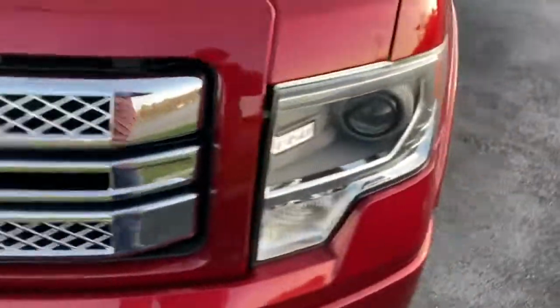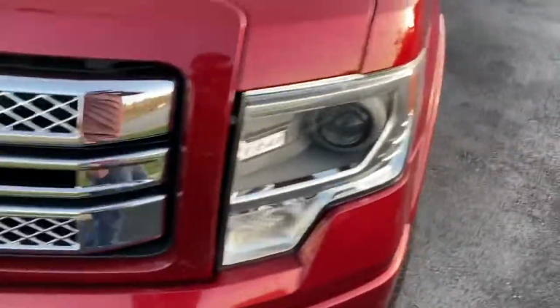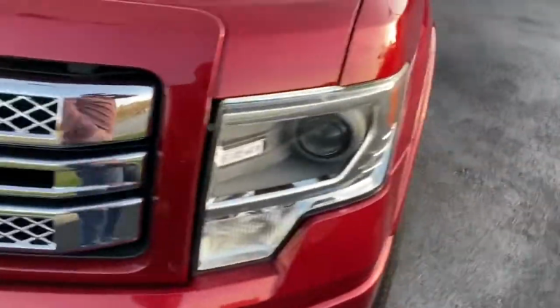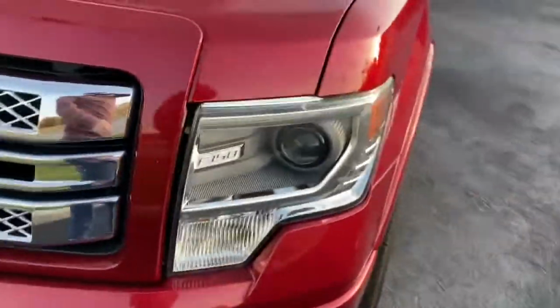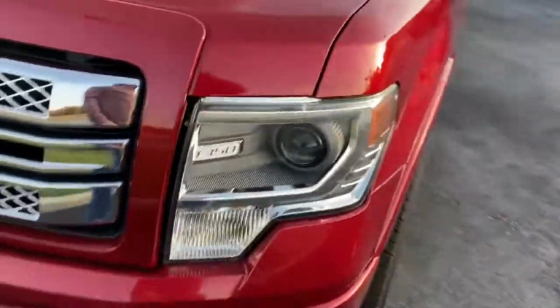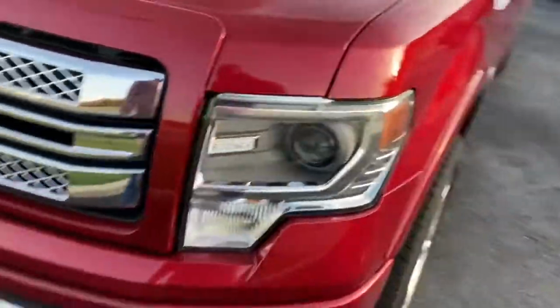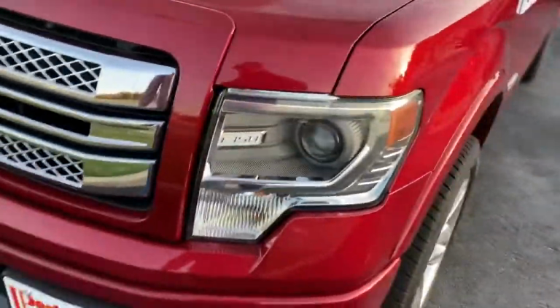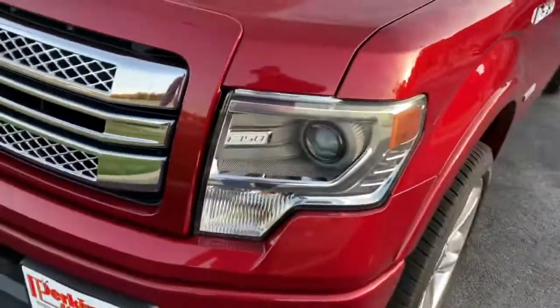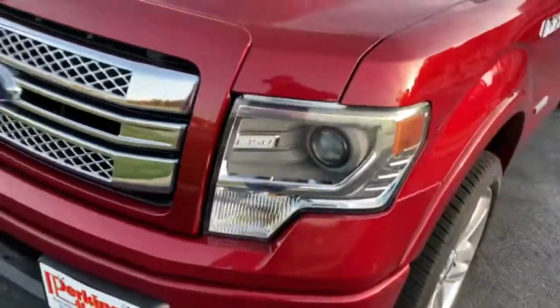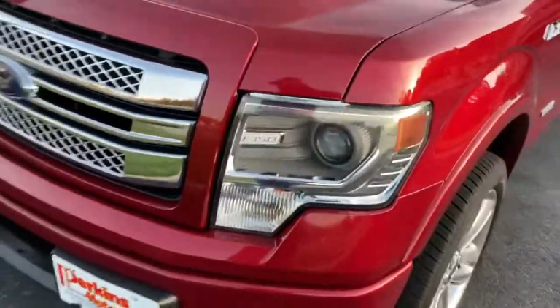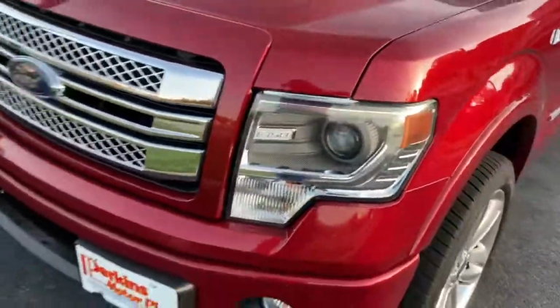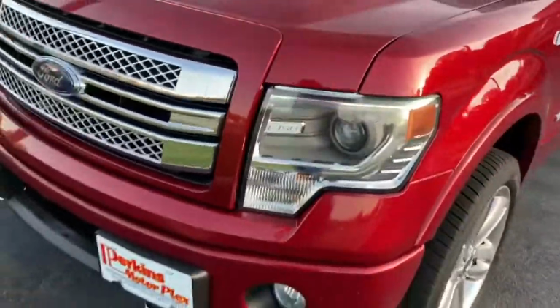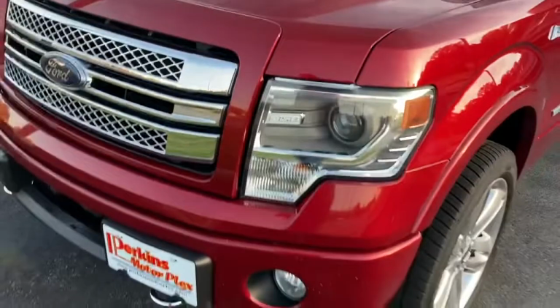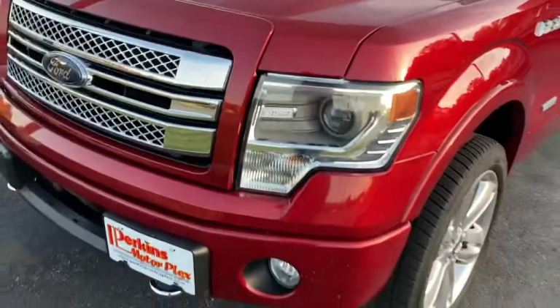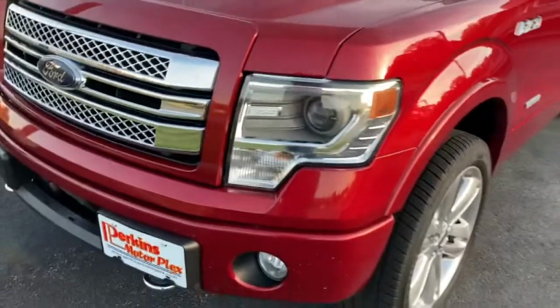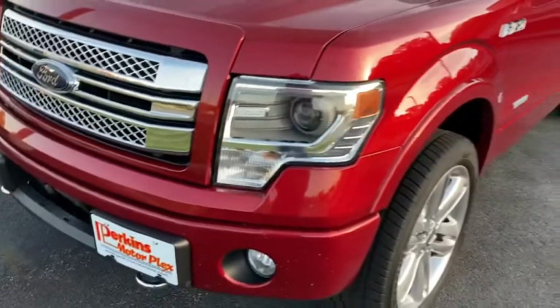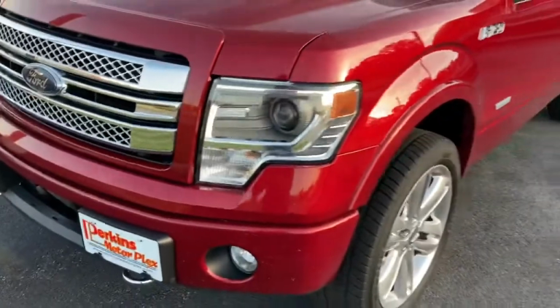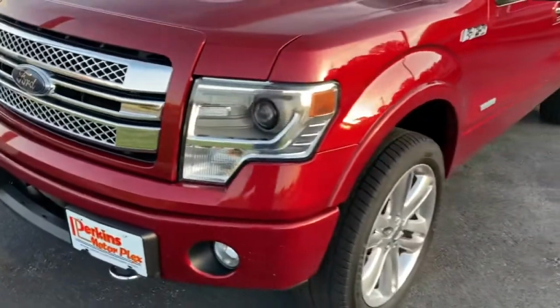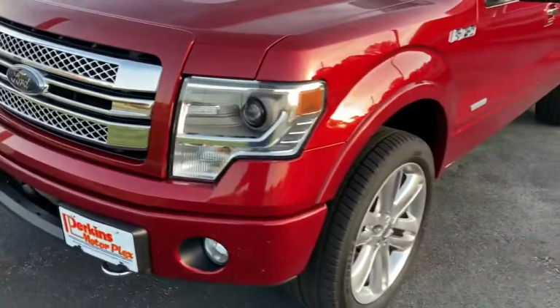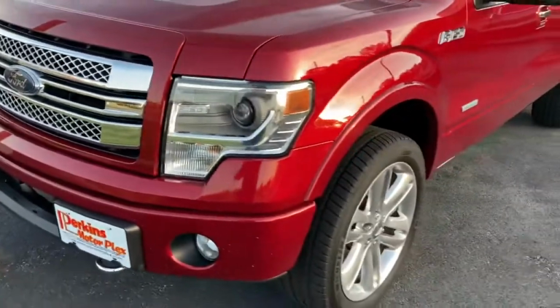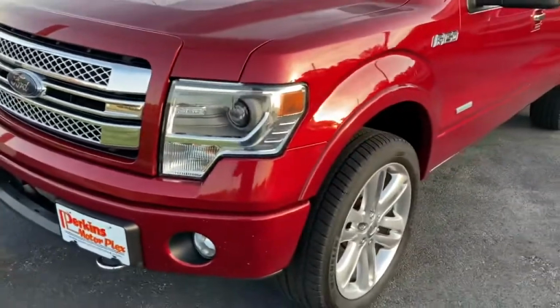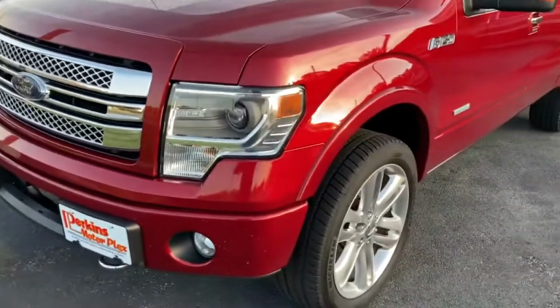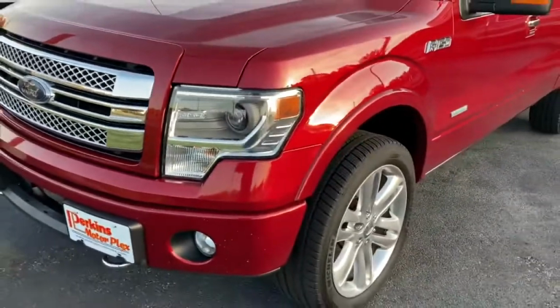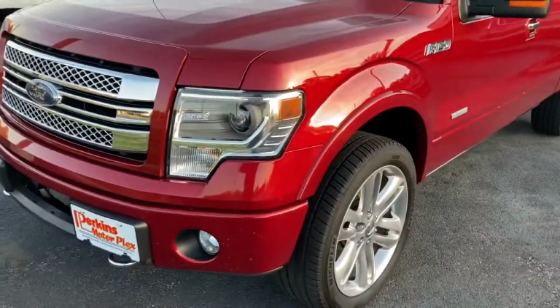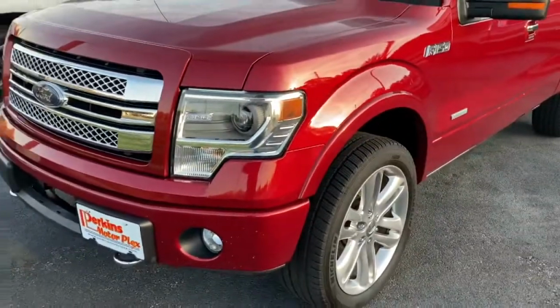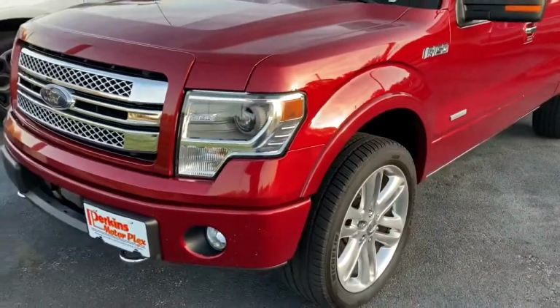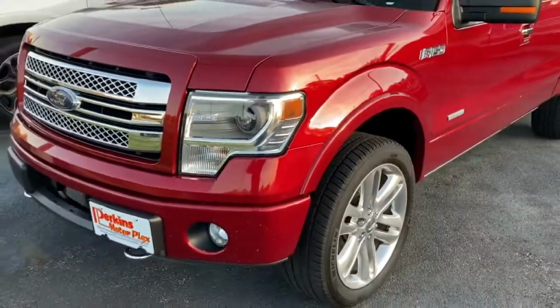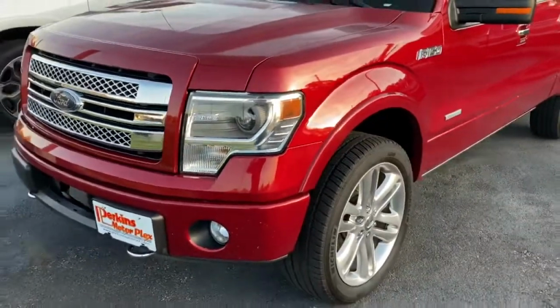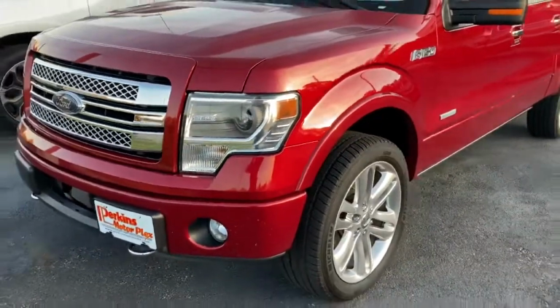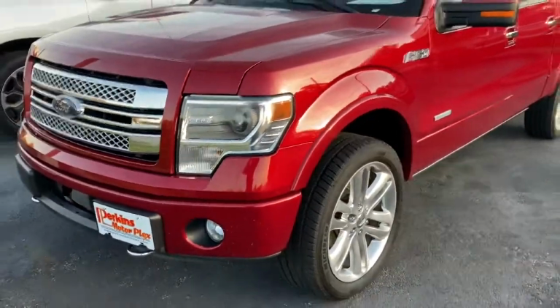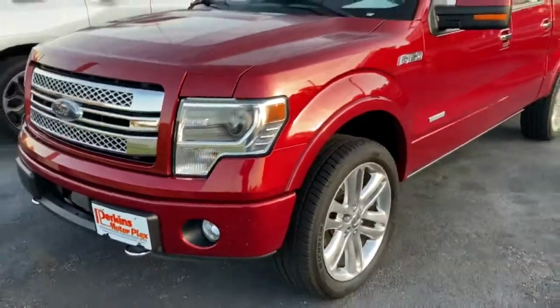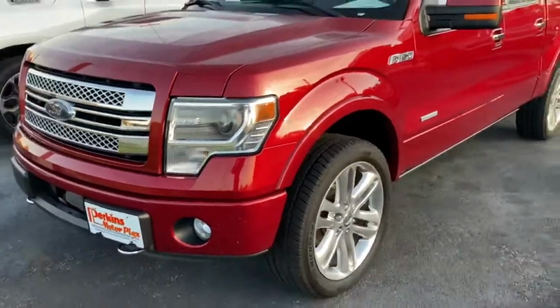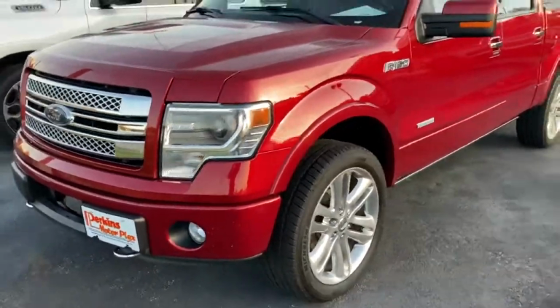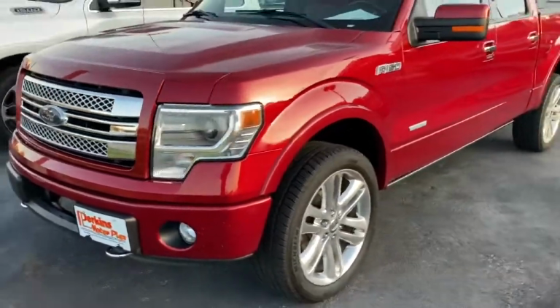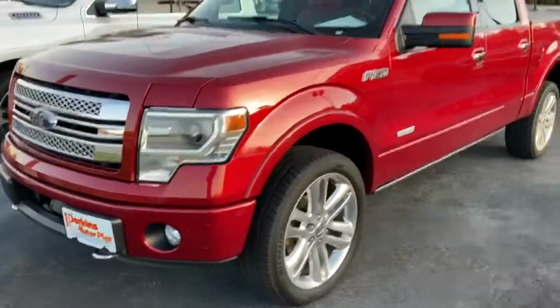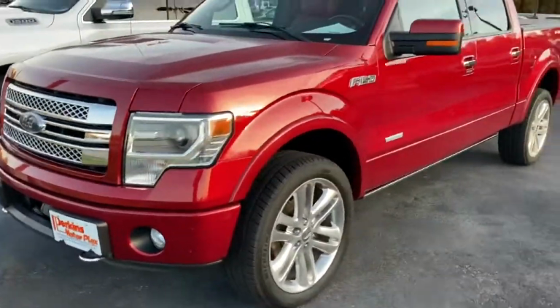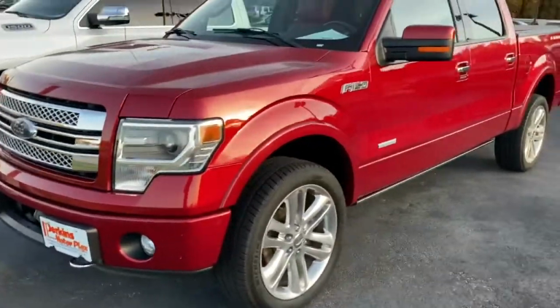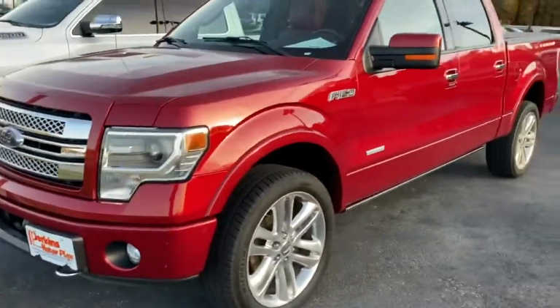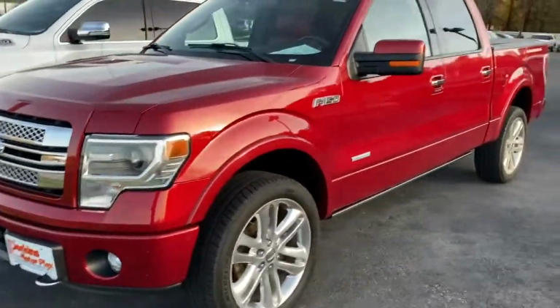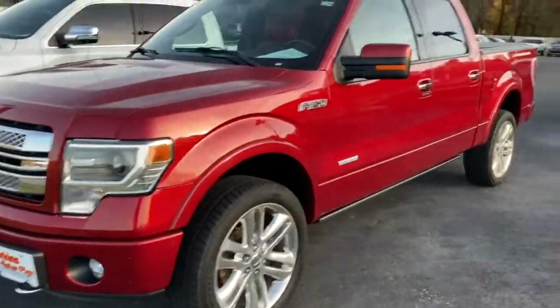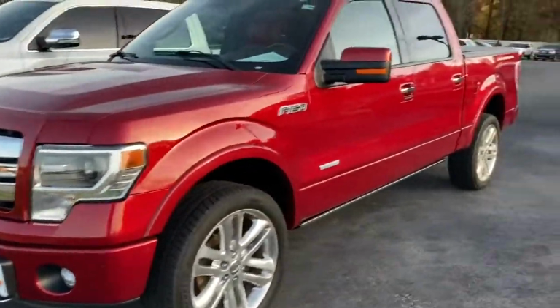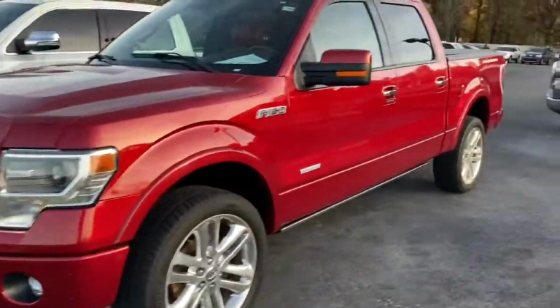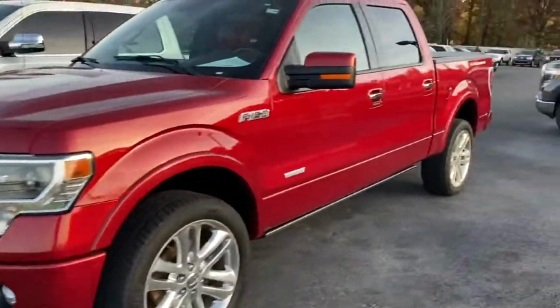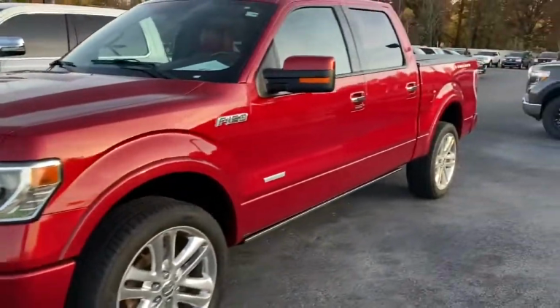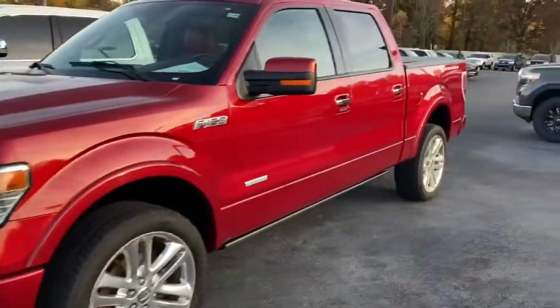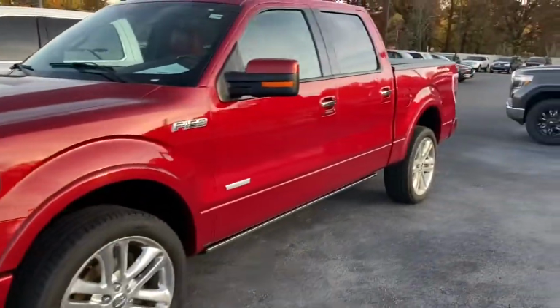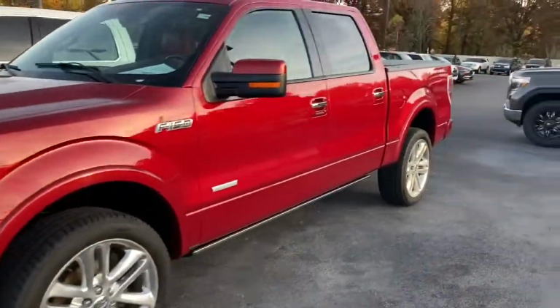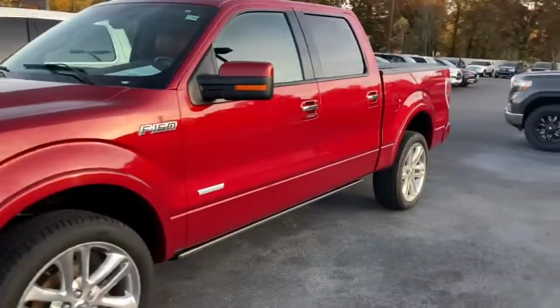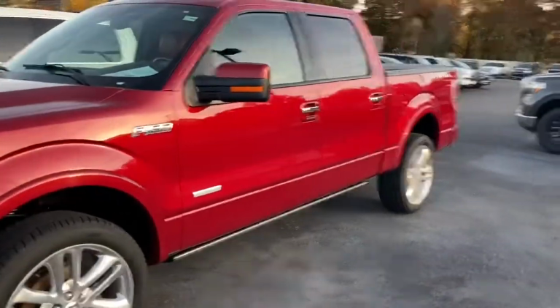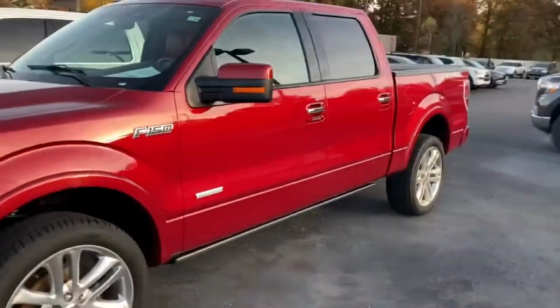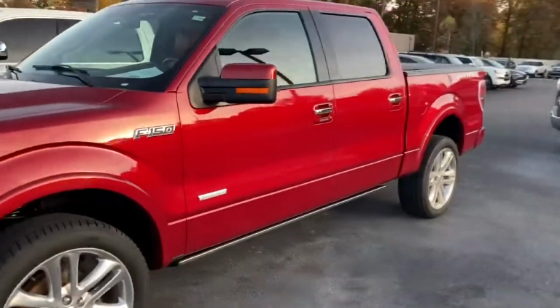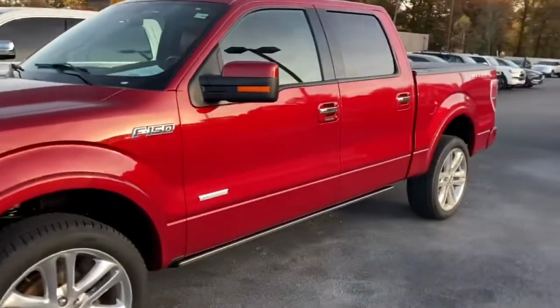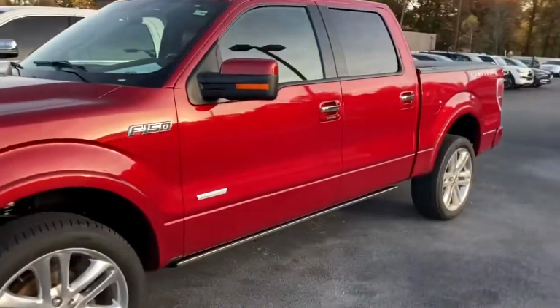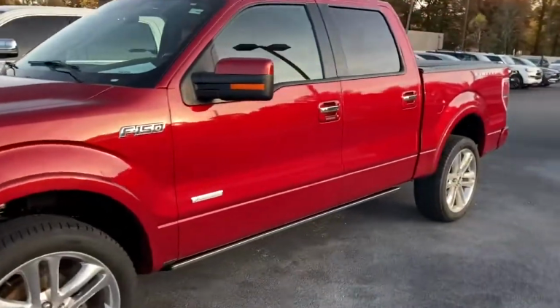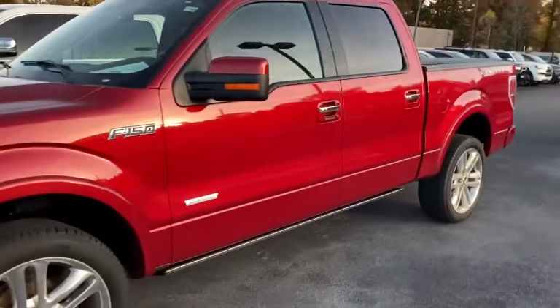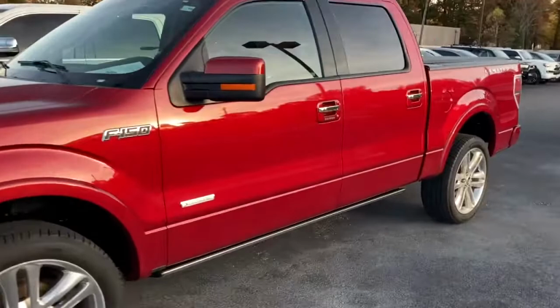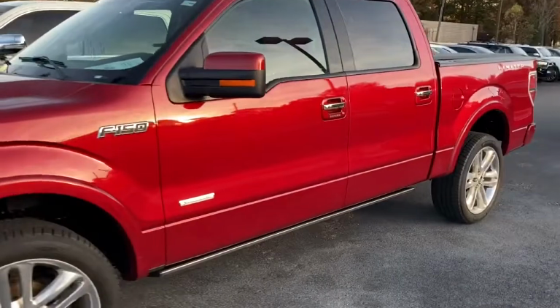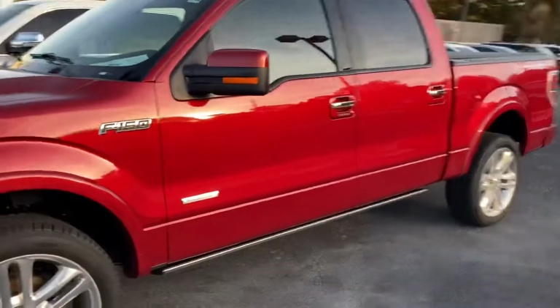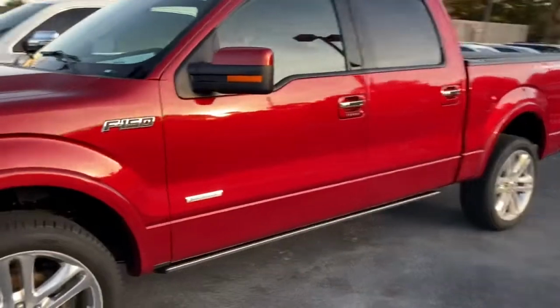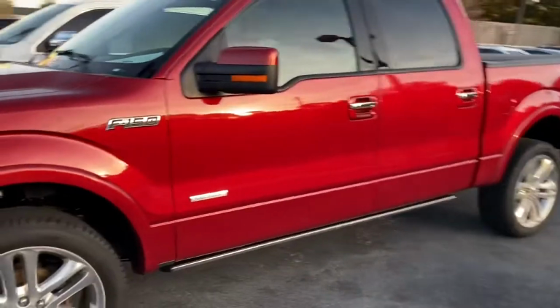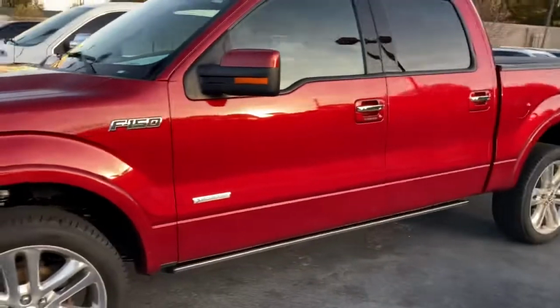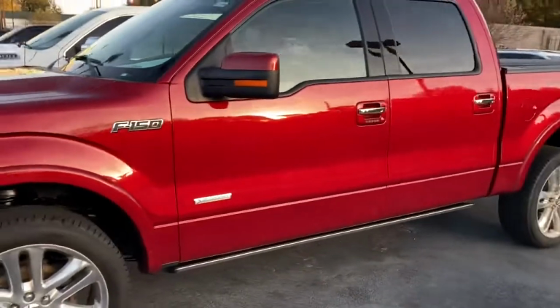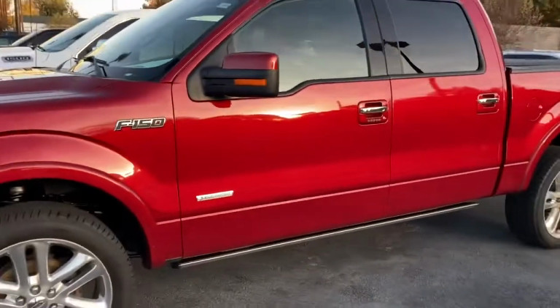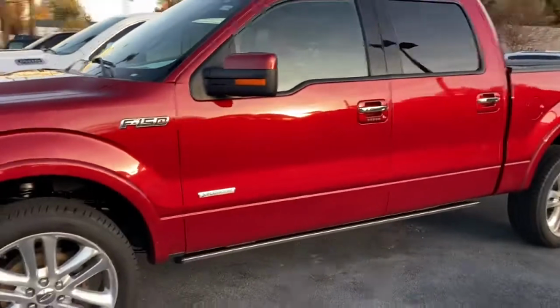Once again, that is our 2013 Ford F-150 Limited here at Perkins Motorplex in Paducah, Kentucky.